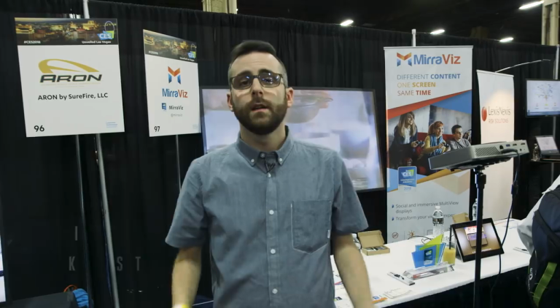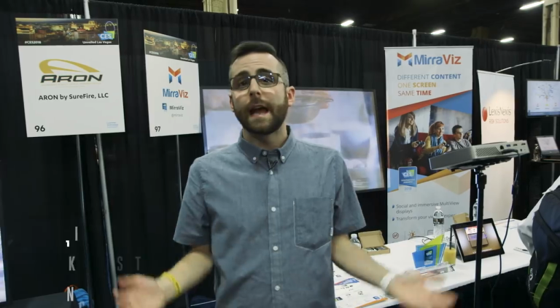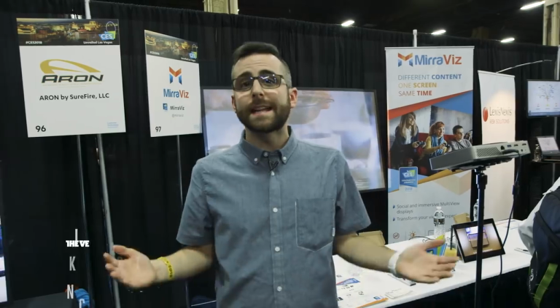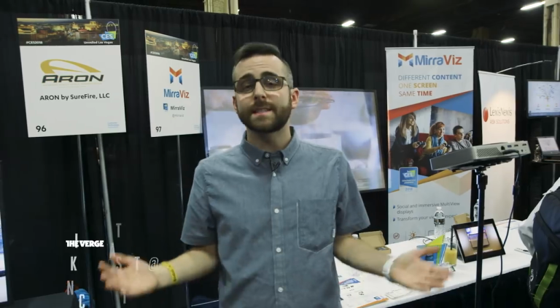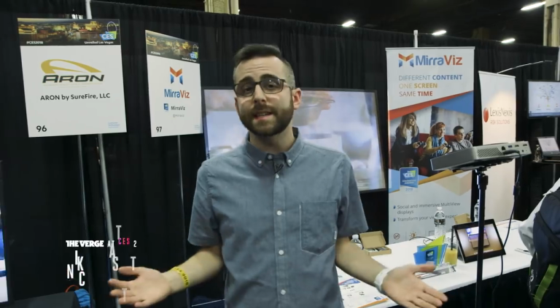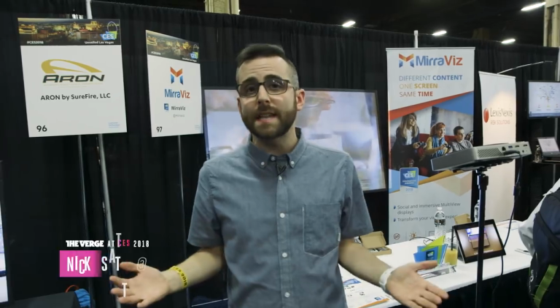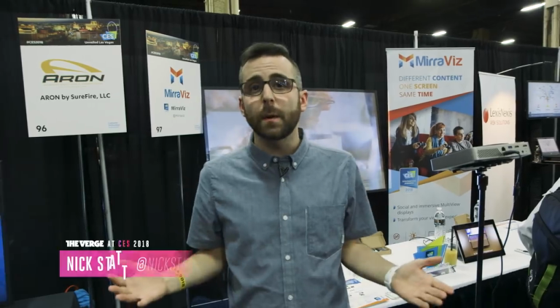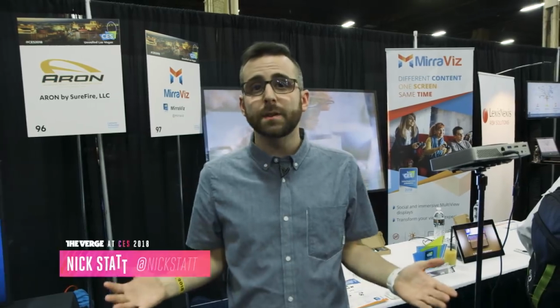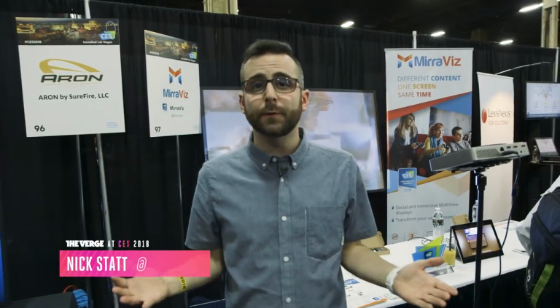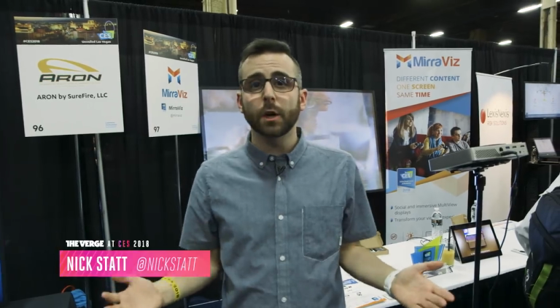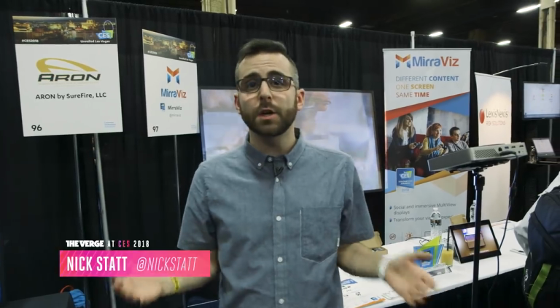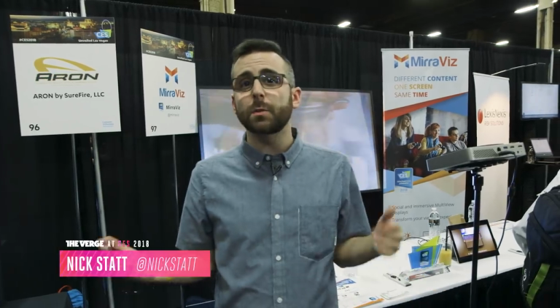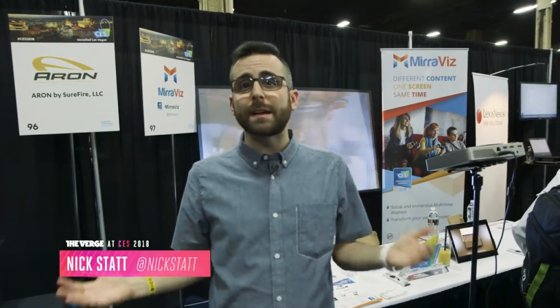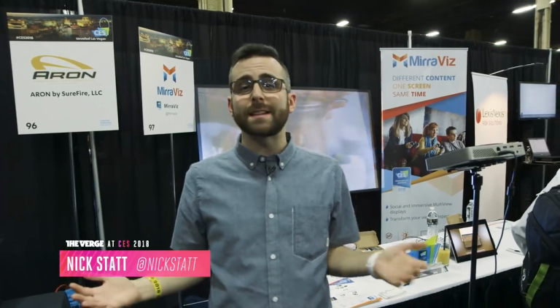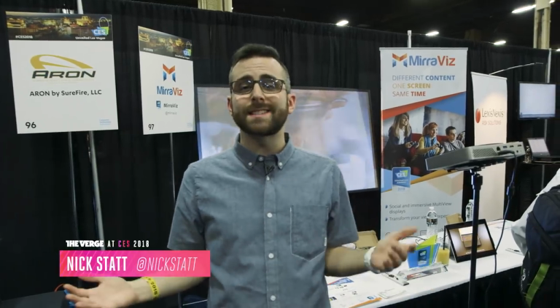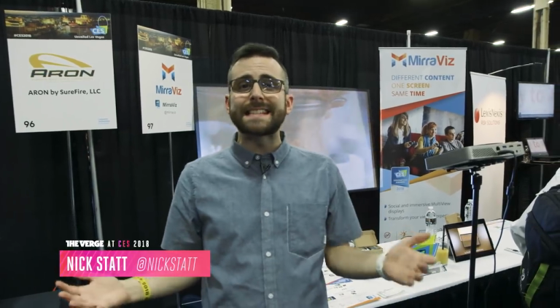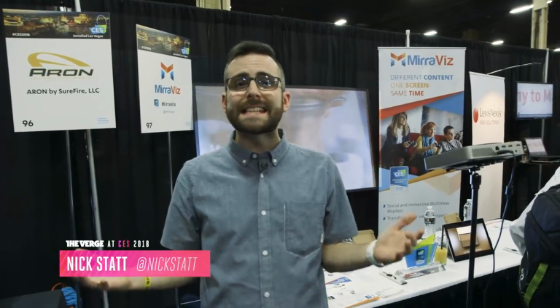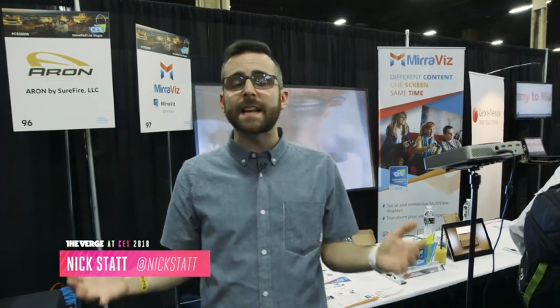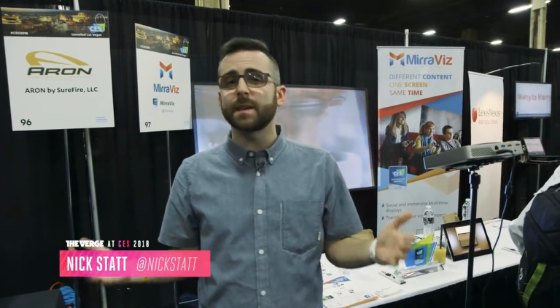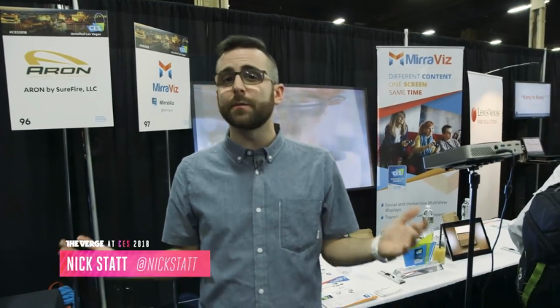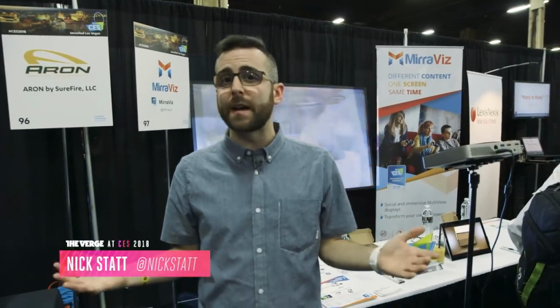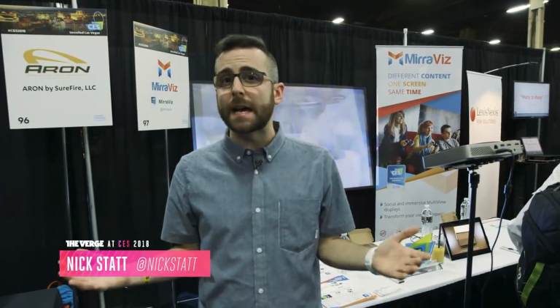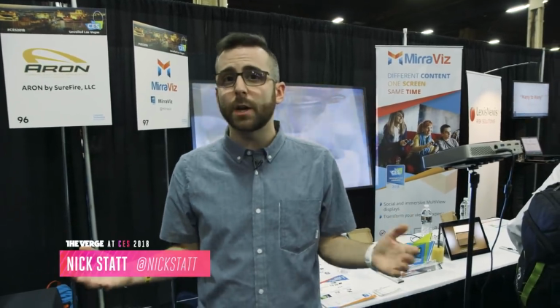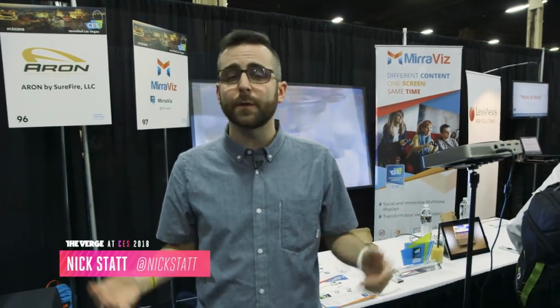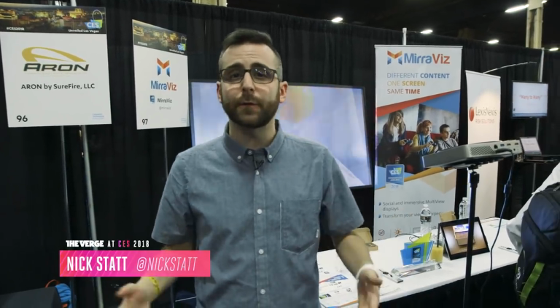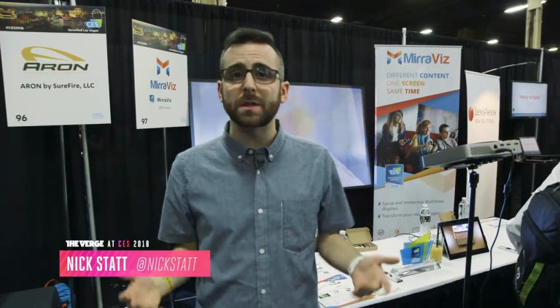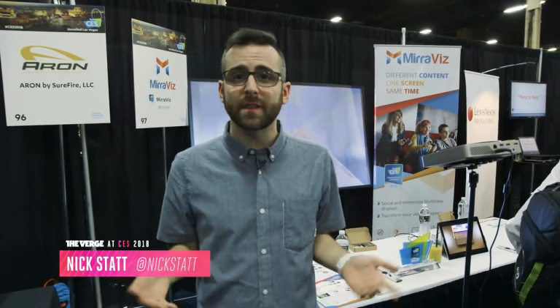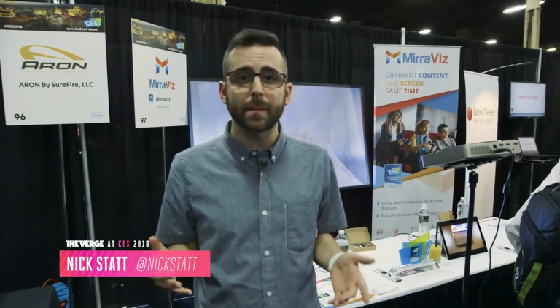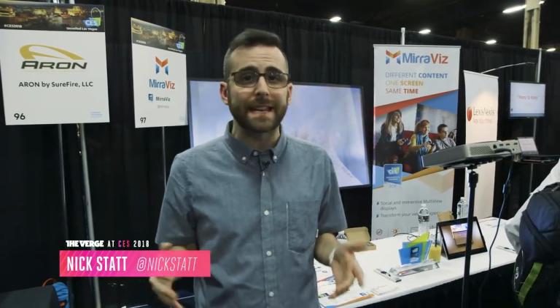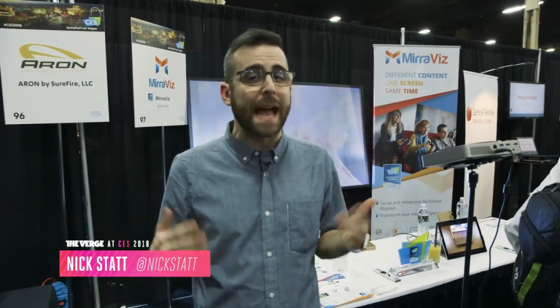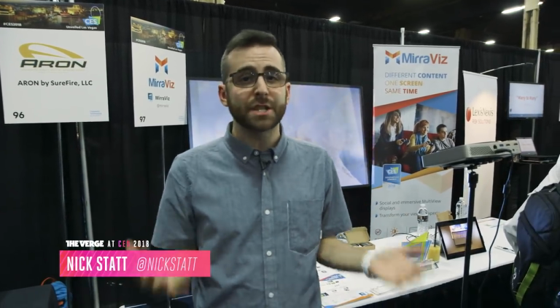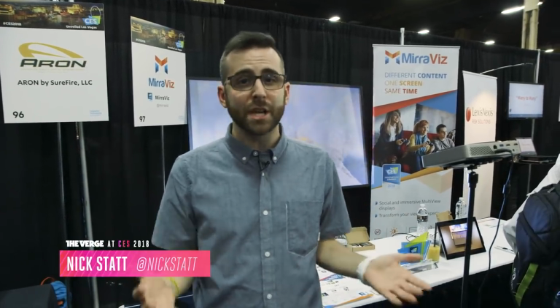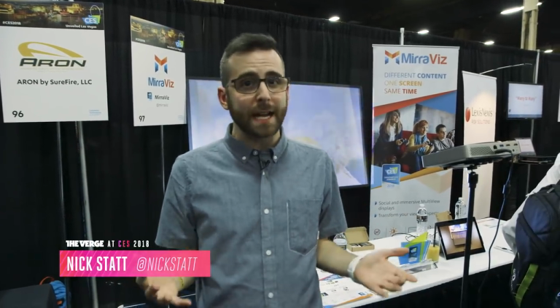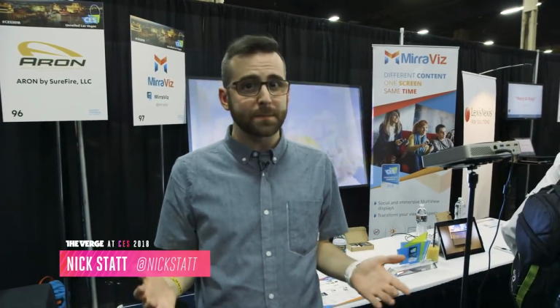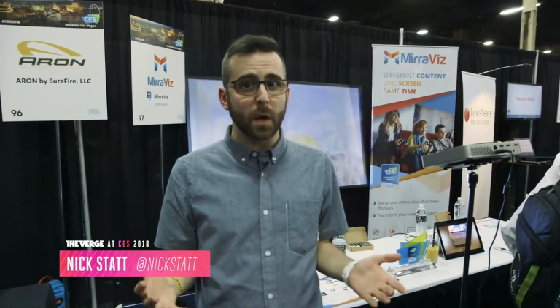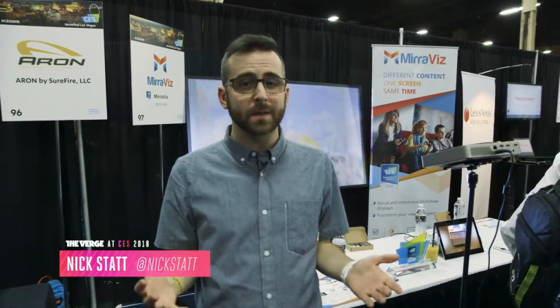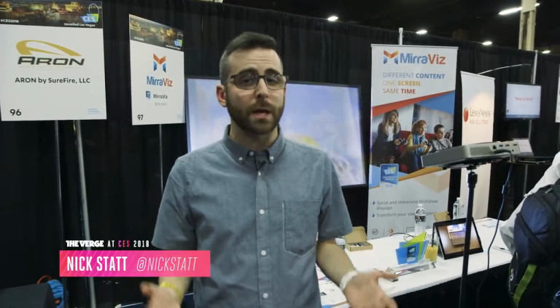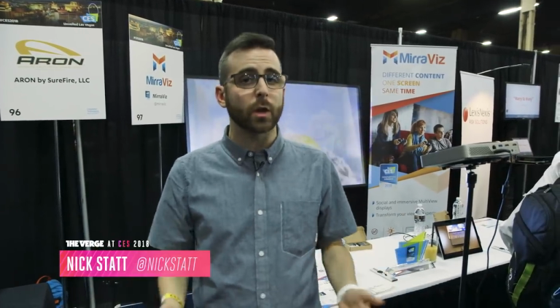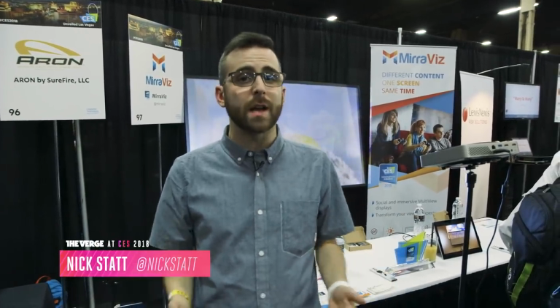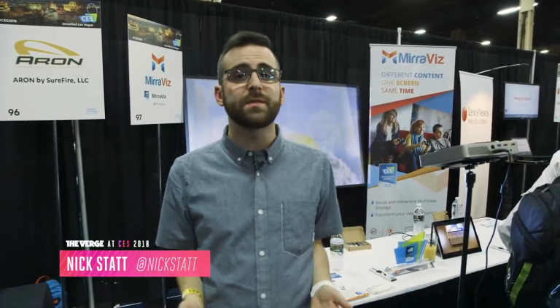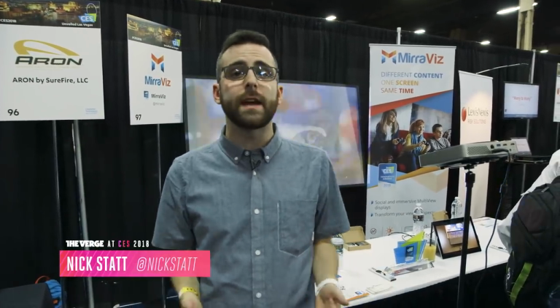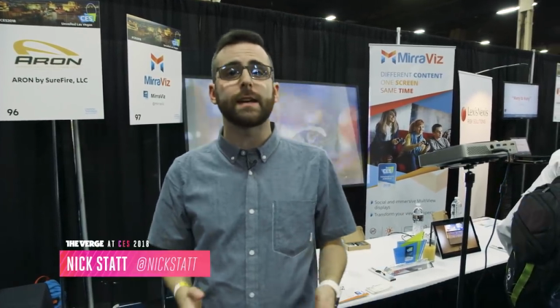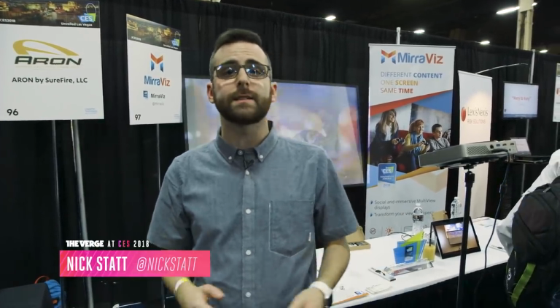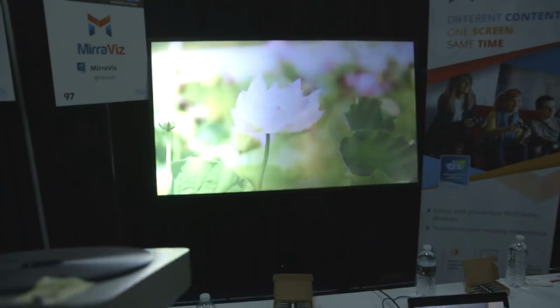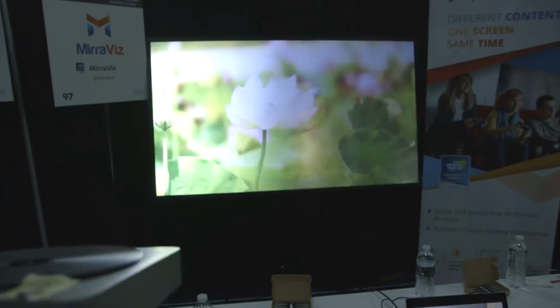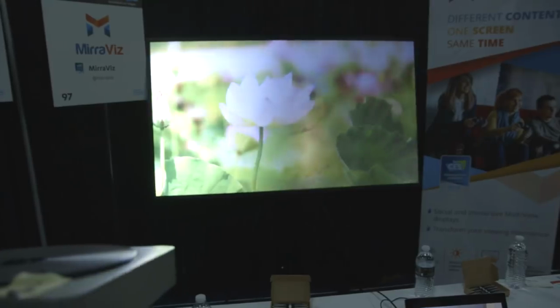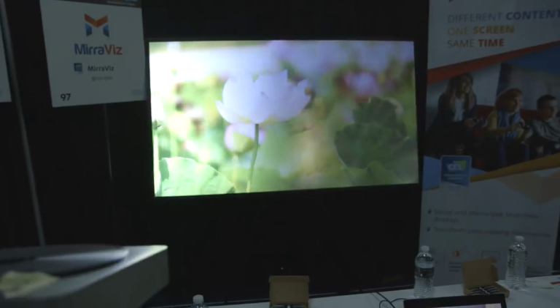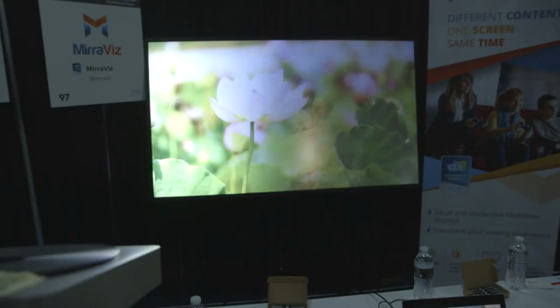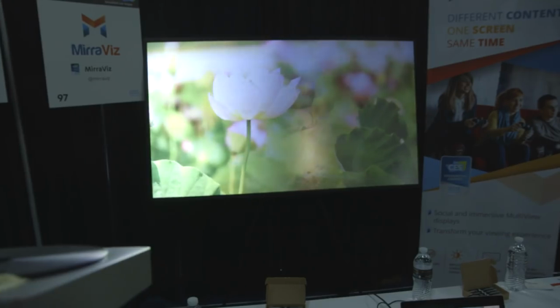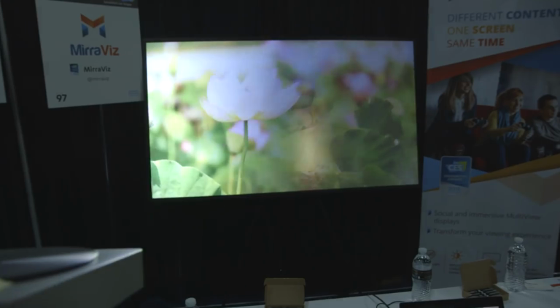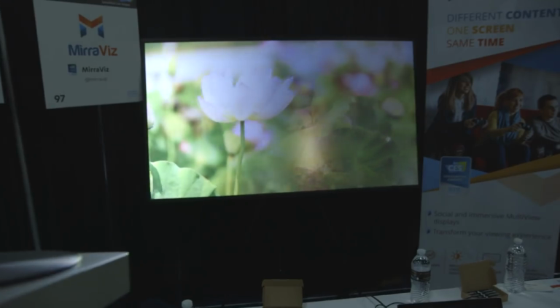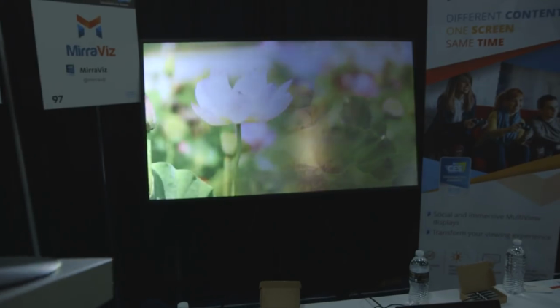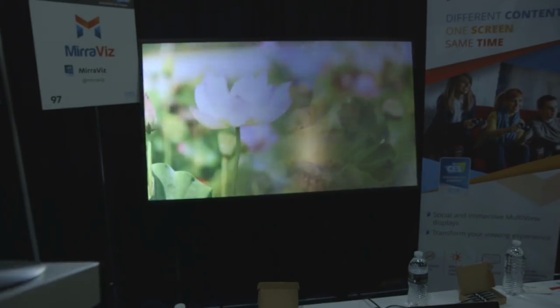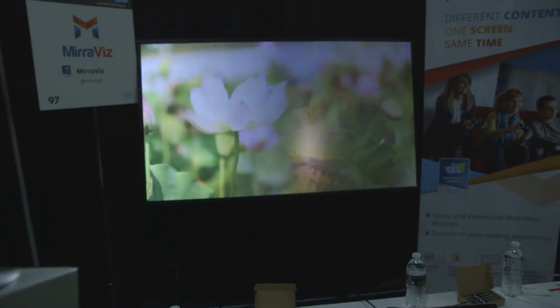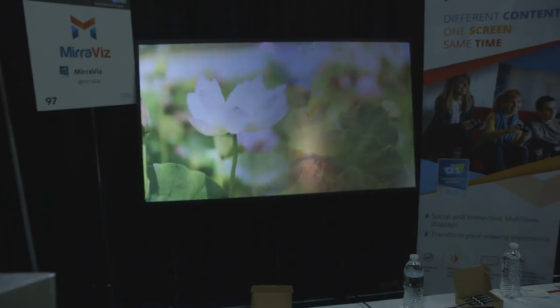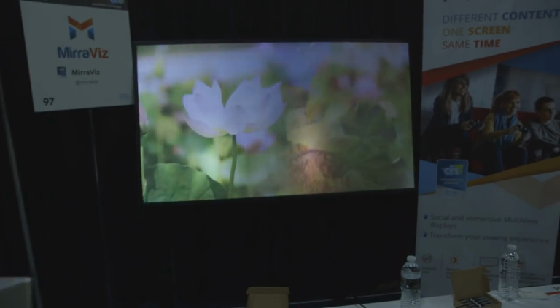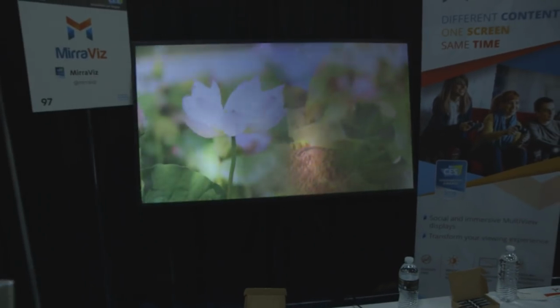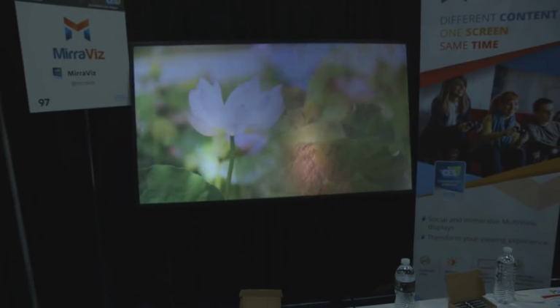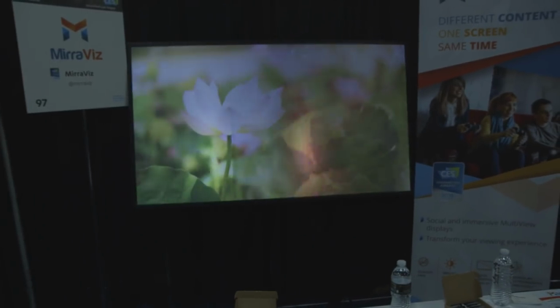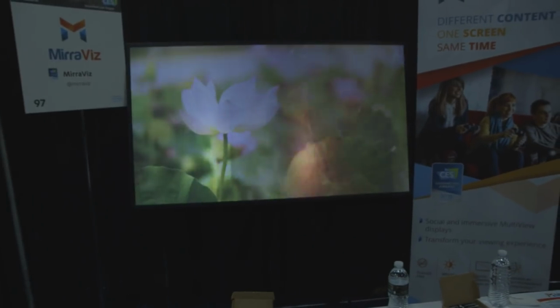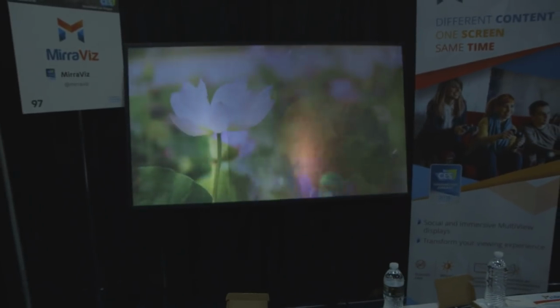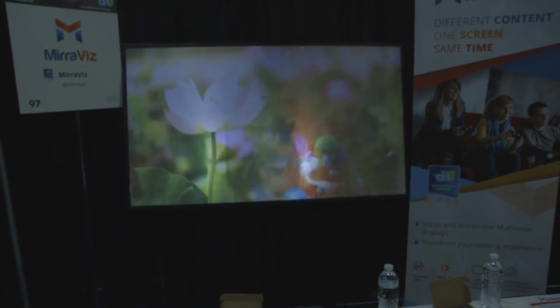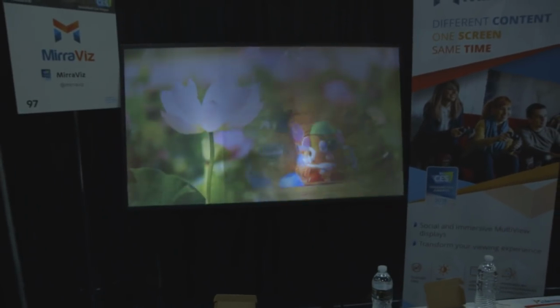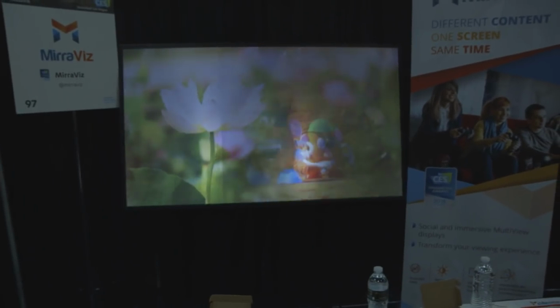Hey, it's Nick Stout with The Verge. We're here at CES Unveiled, the first of the big gadget expos here in Las Vegas. We're checking out the Miraviz multi-view display.